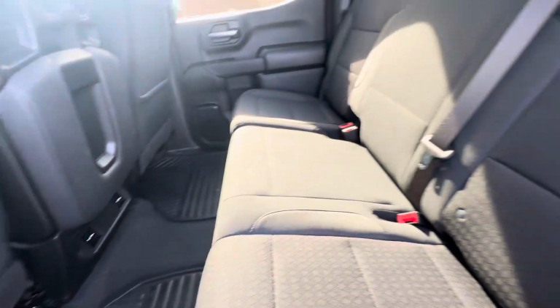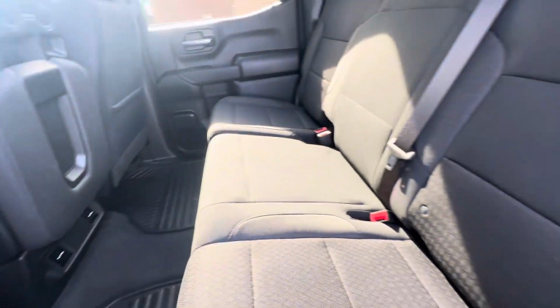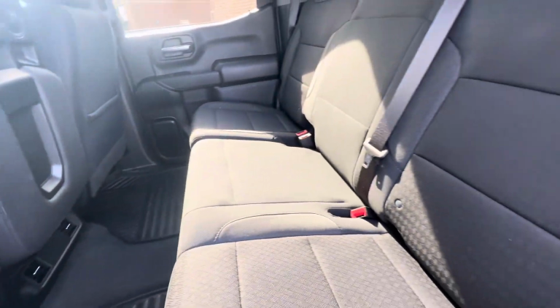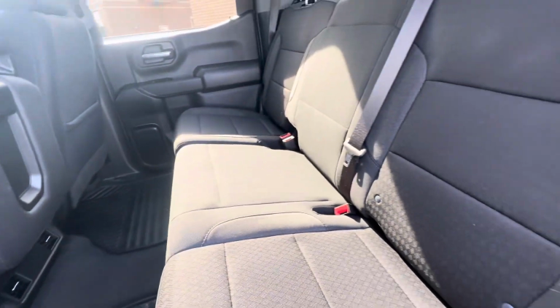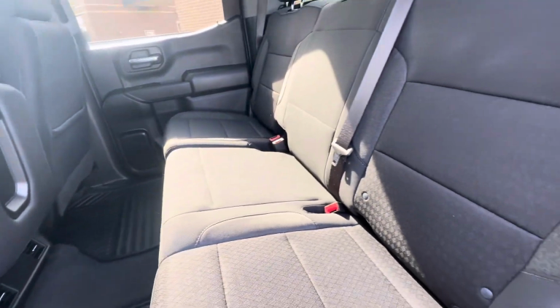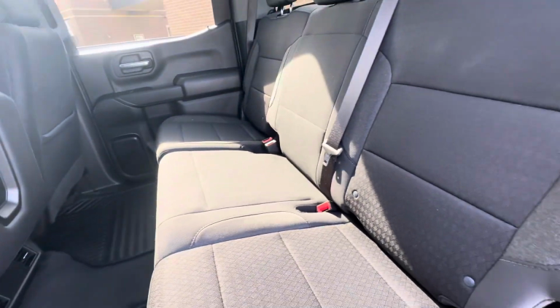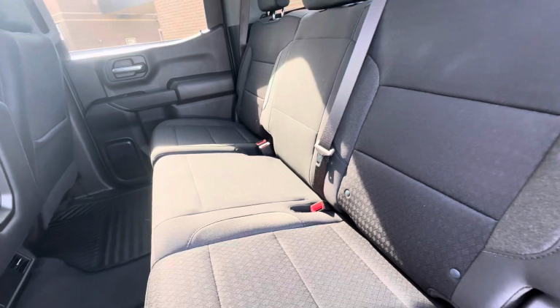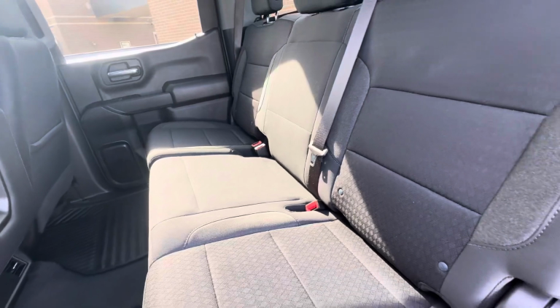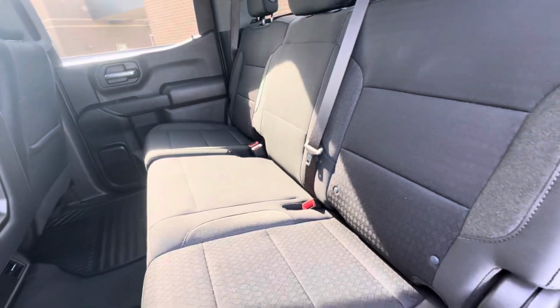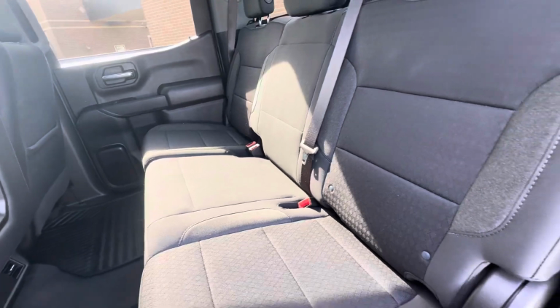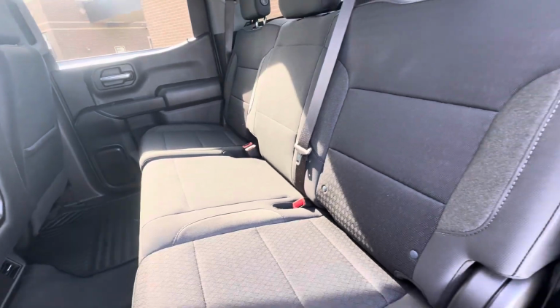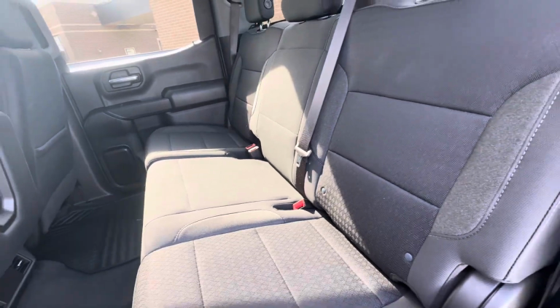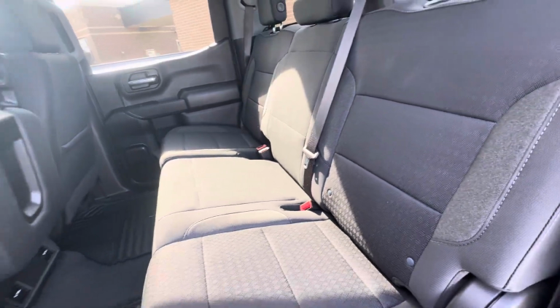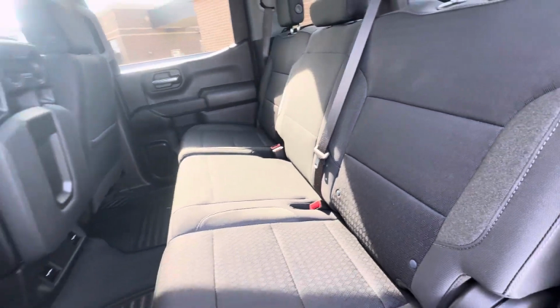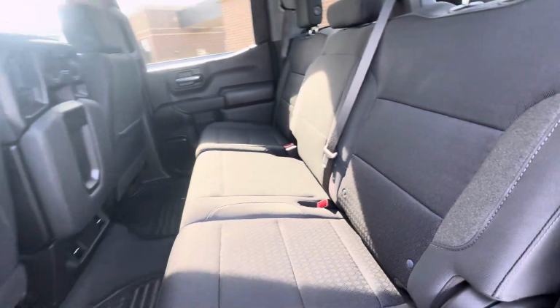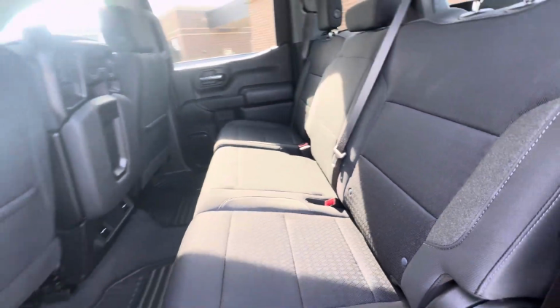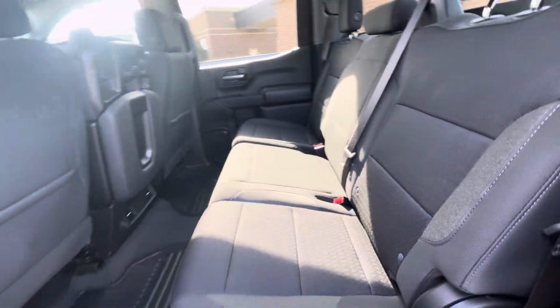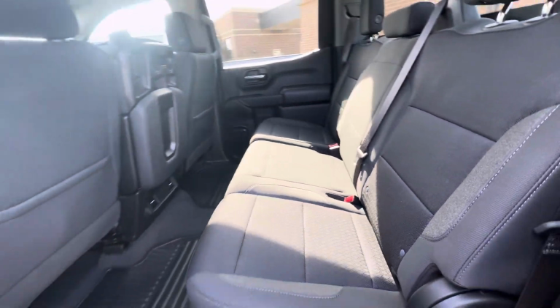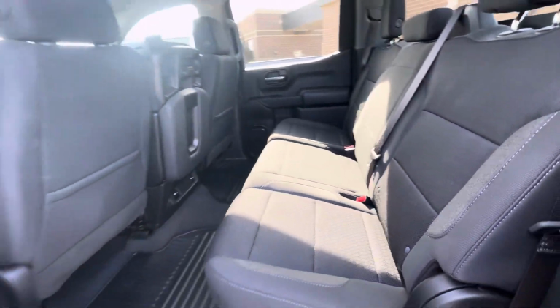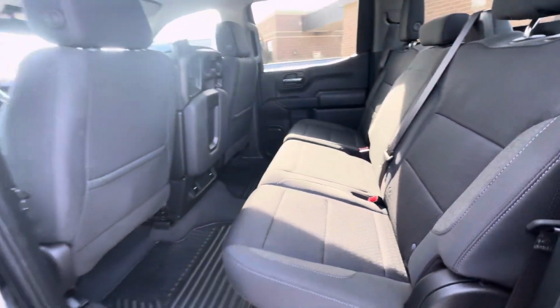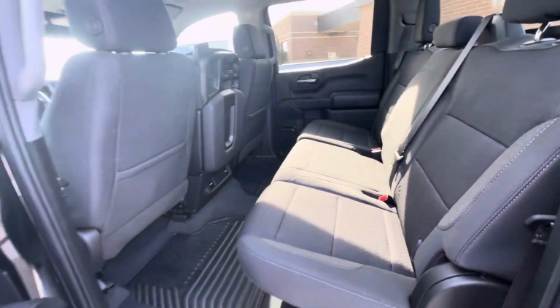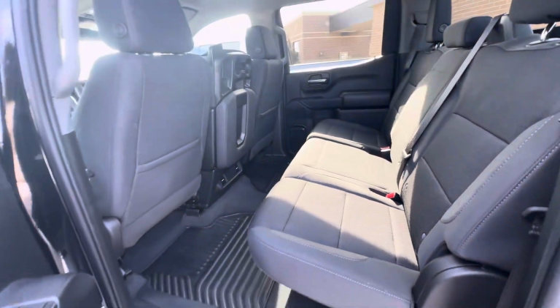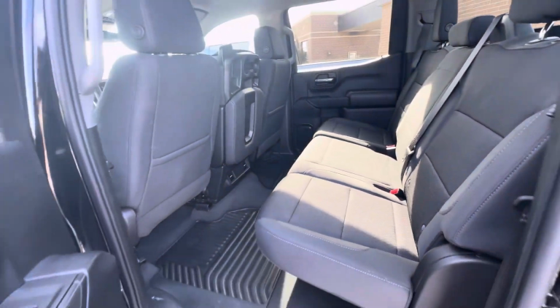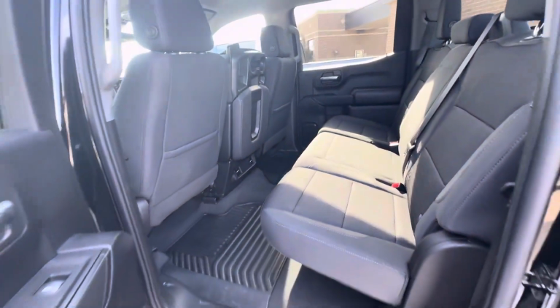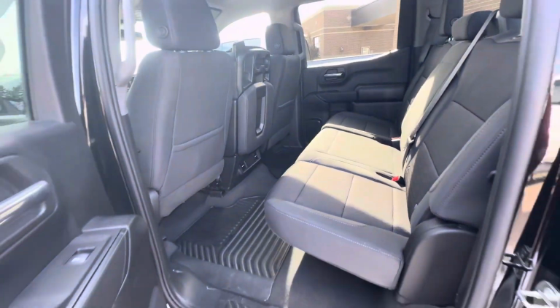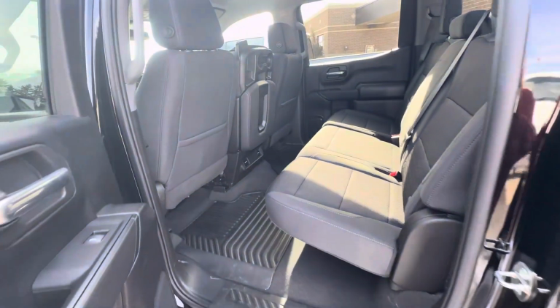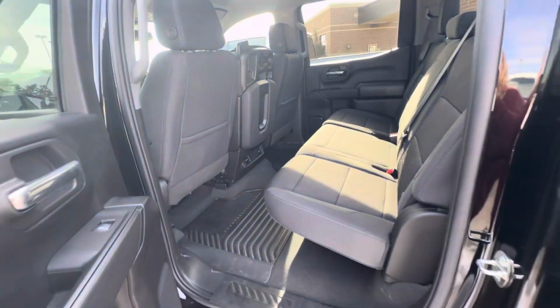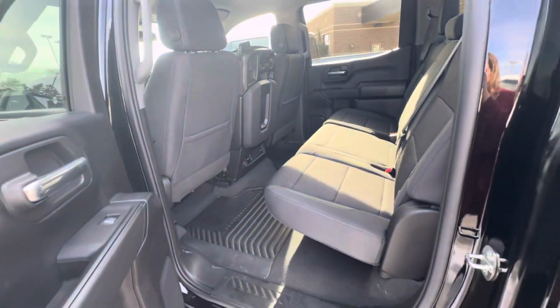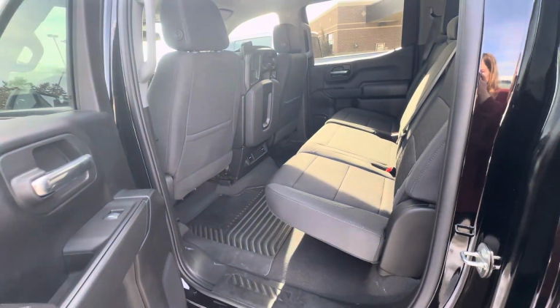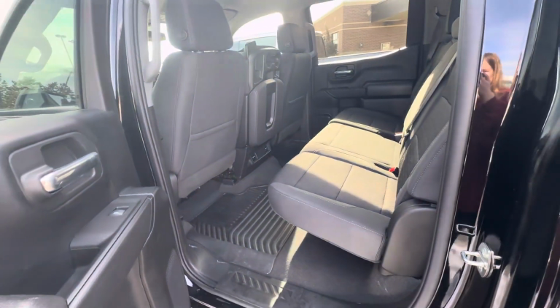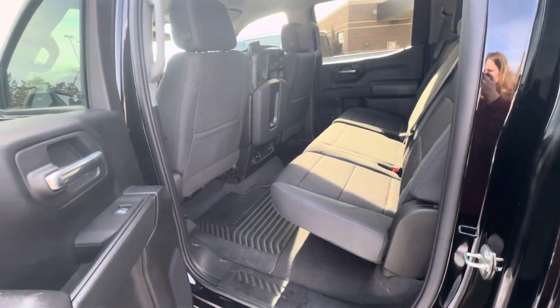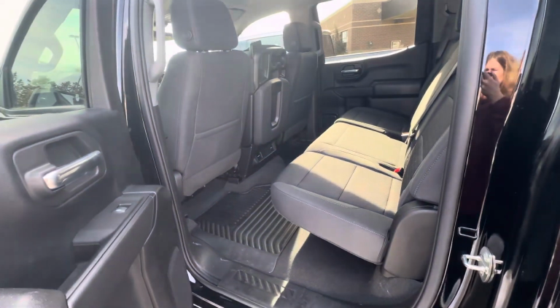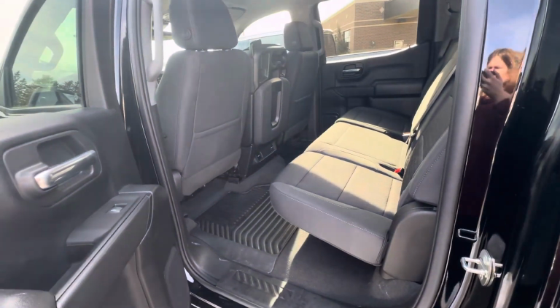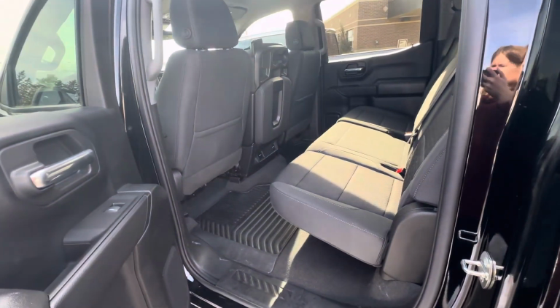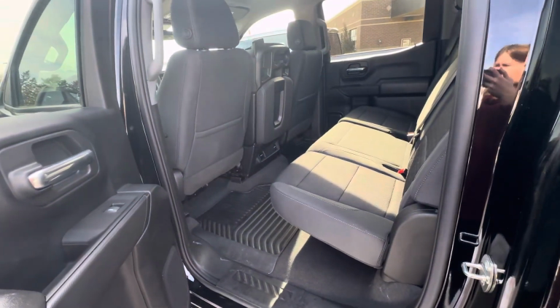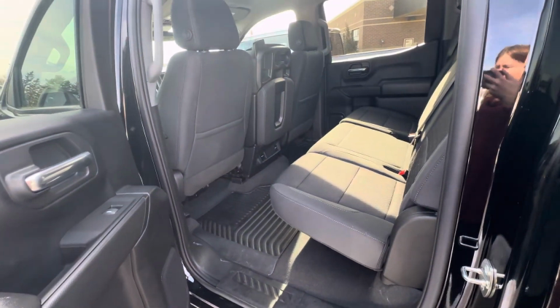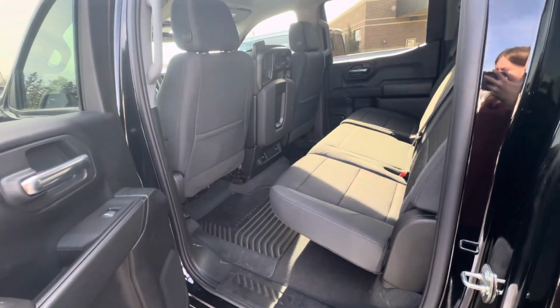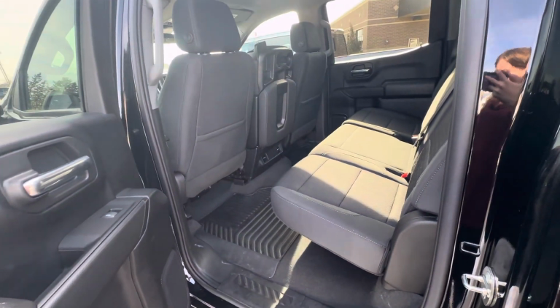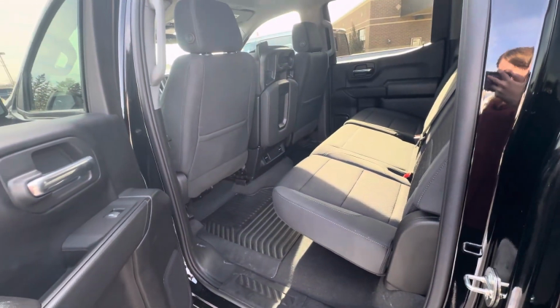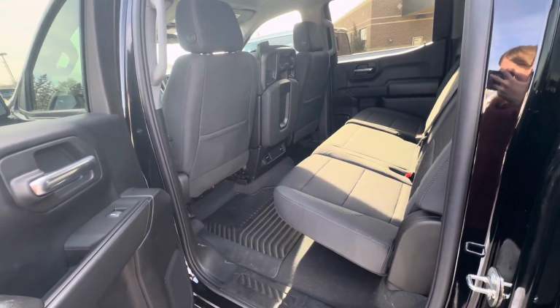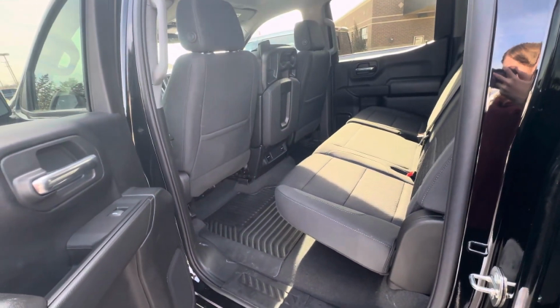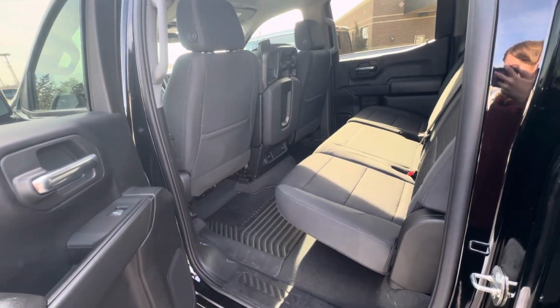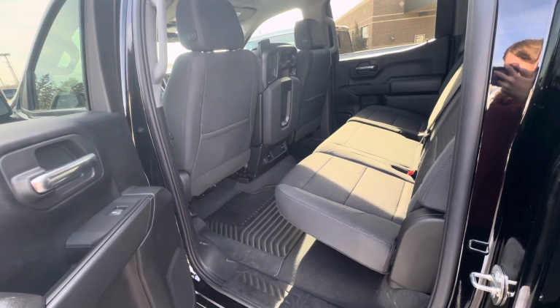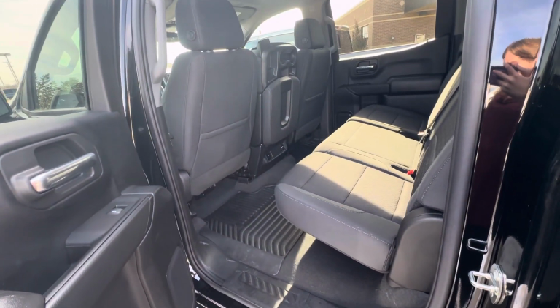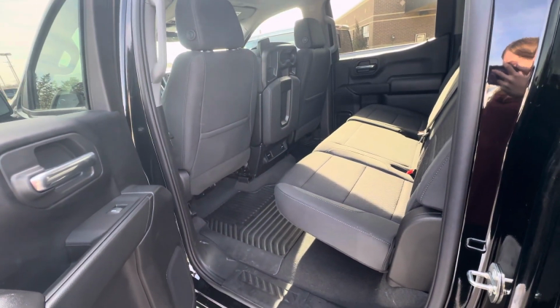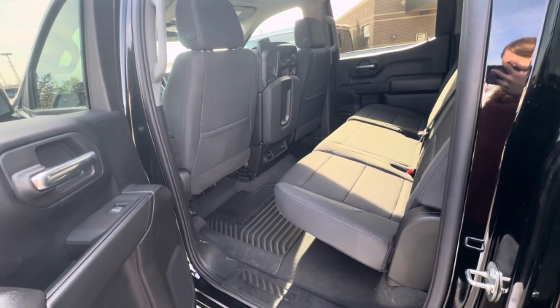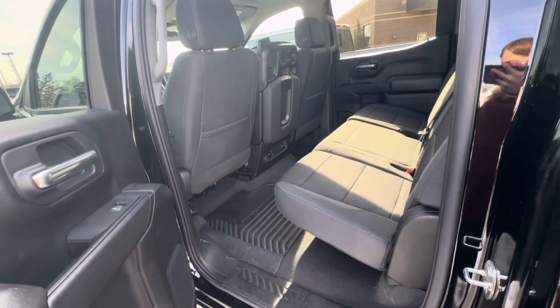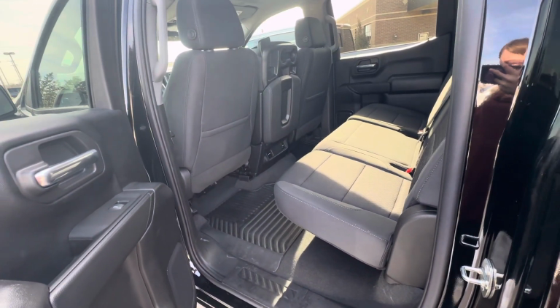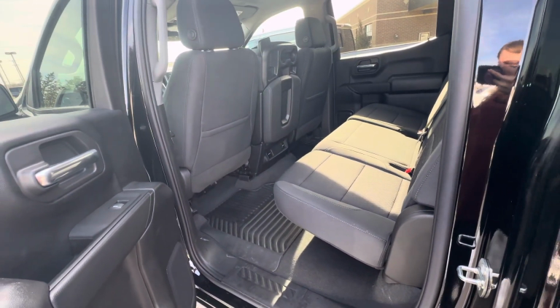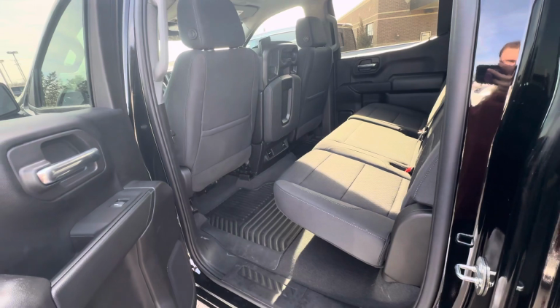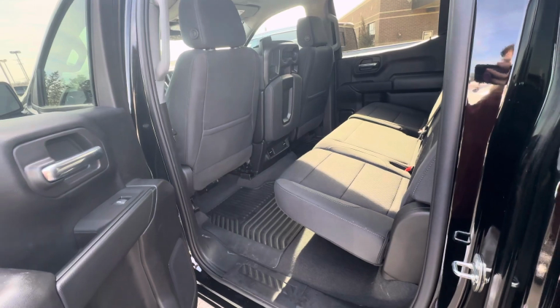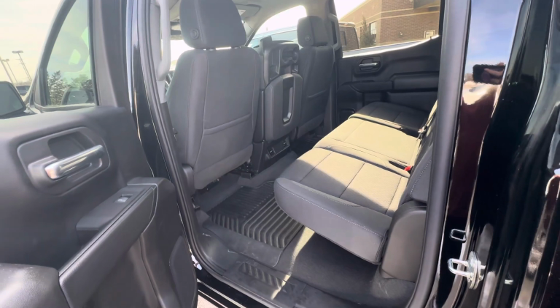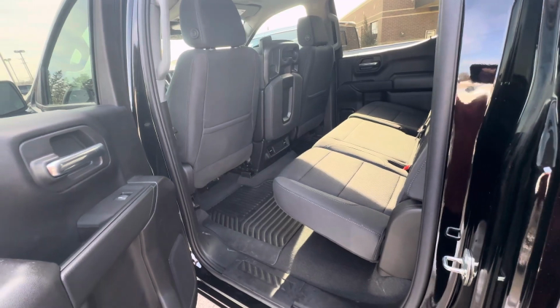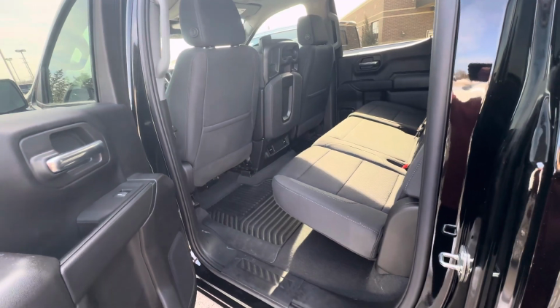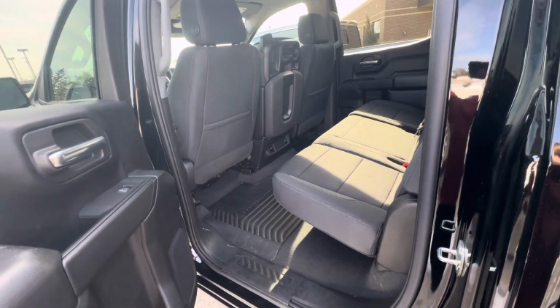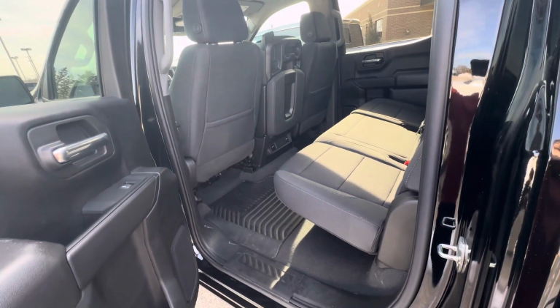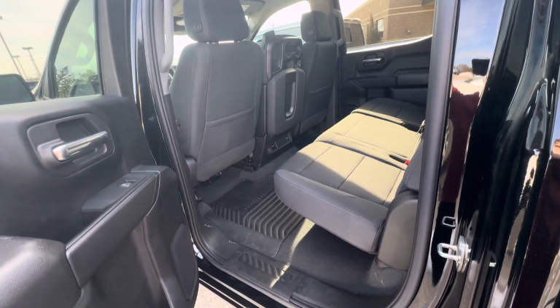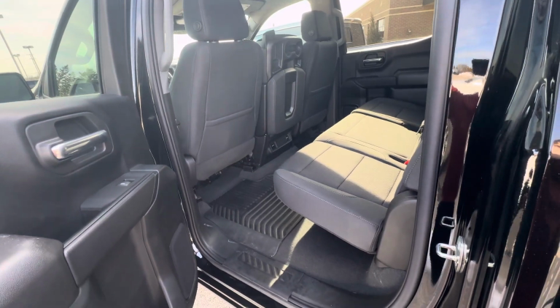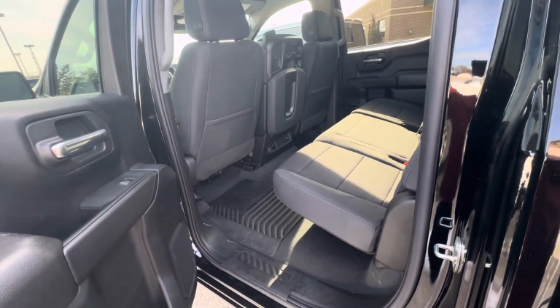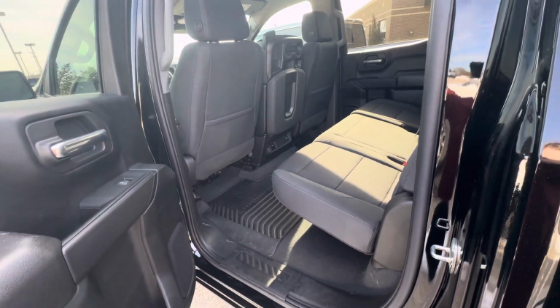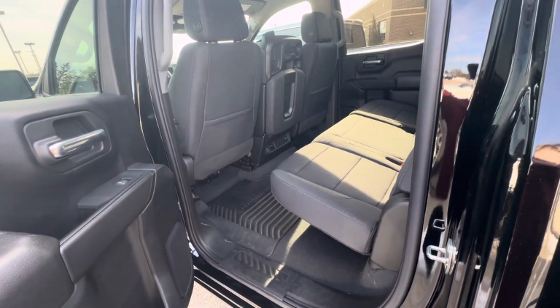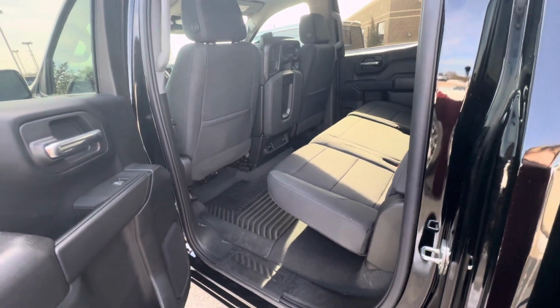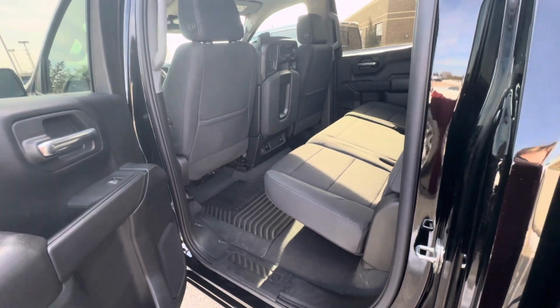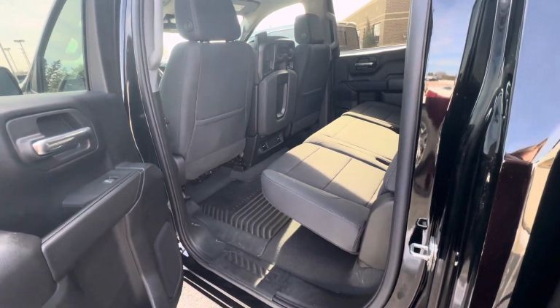That is all I have on this Silverado. If you have any other questions, please give us a call or visit our website at gomeyermotors.com. Thanks for watching.